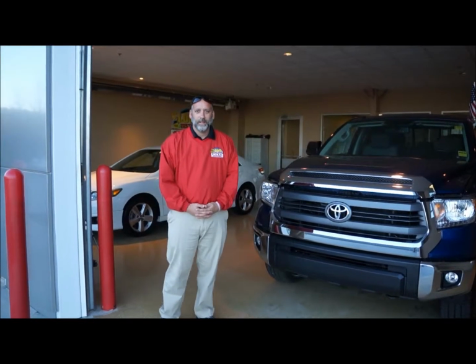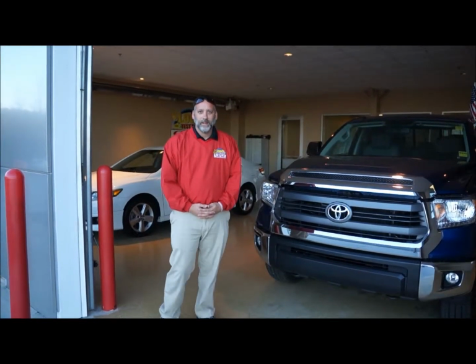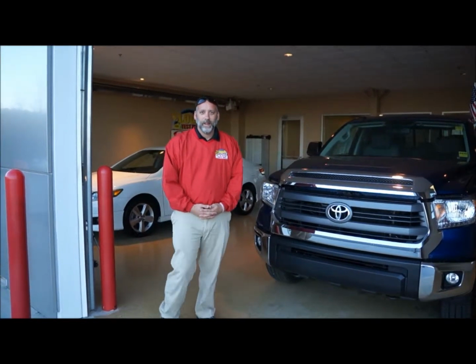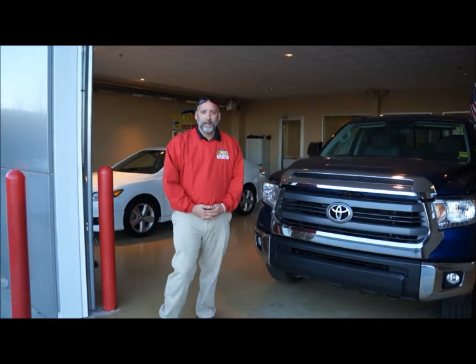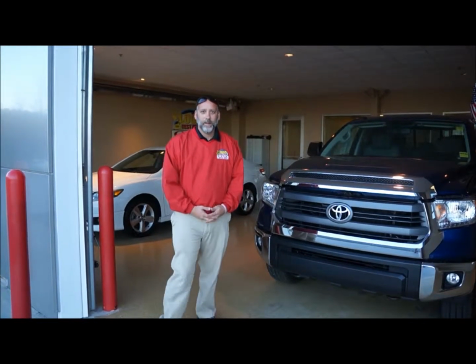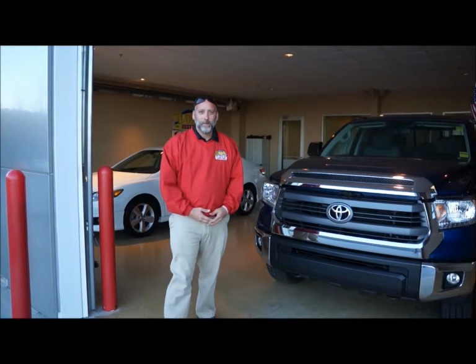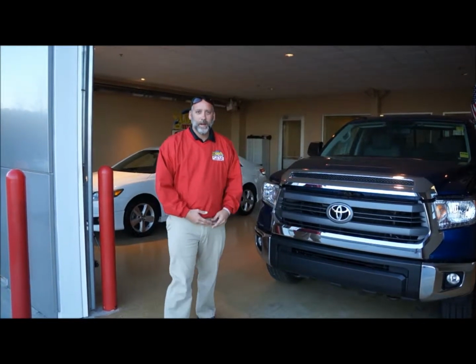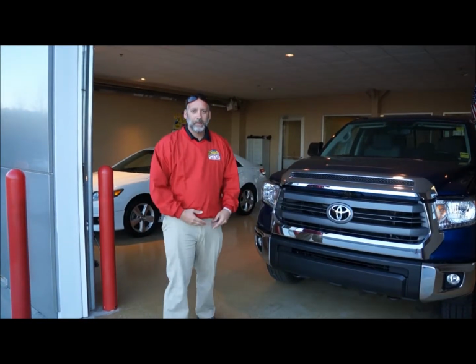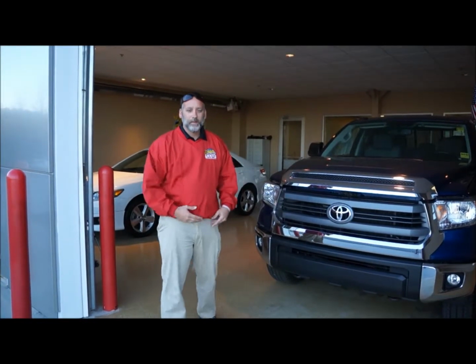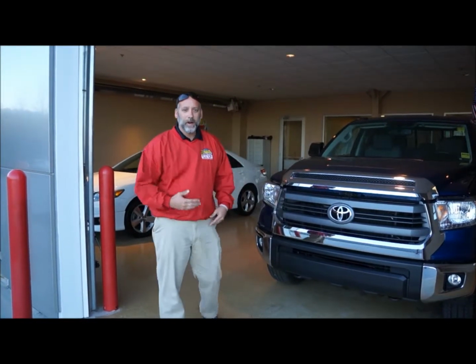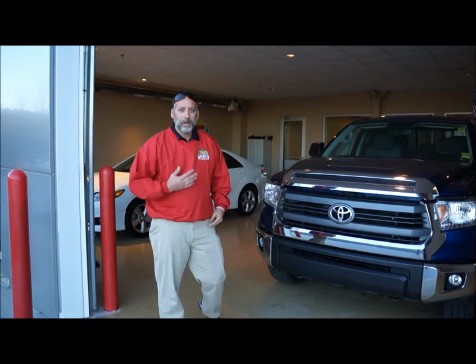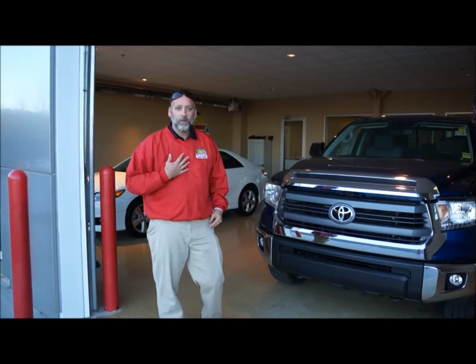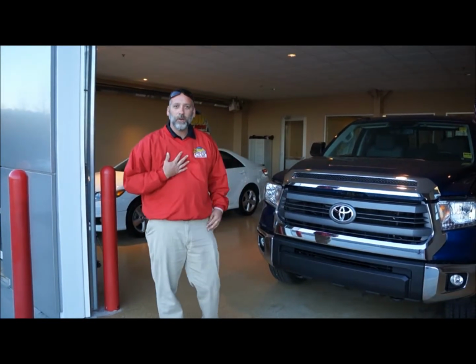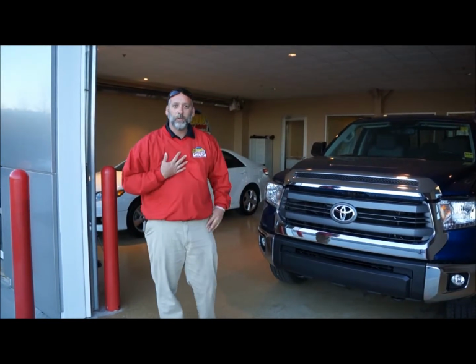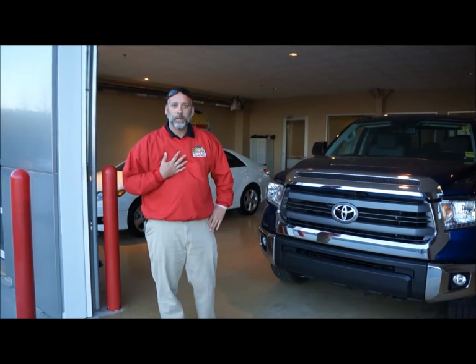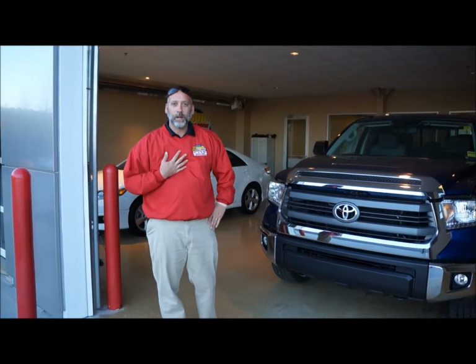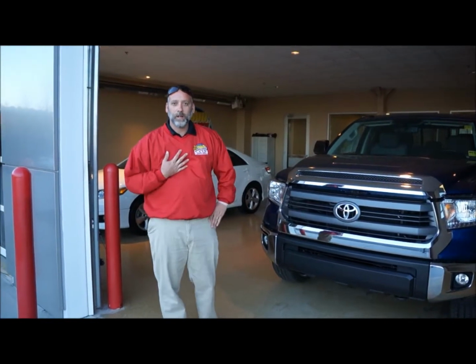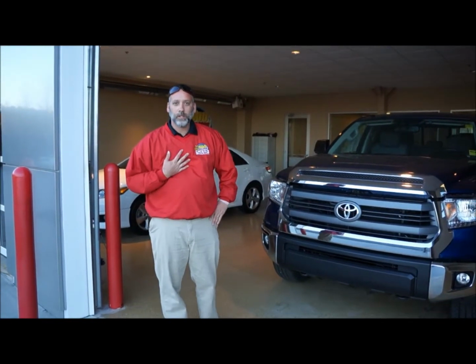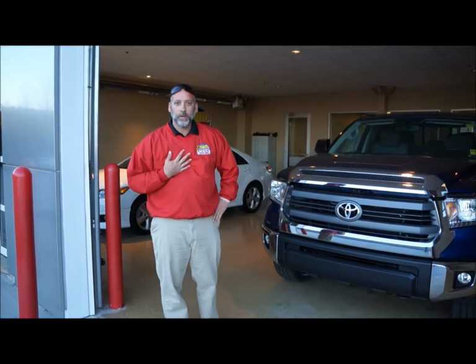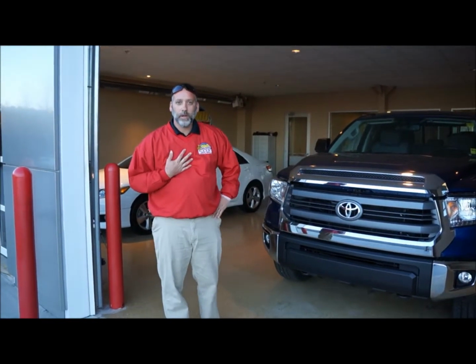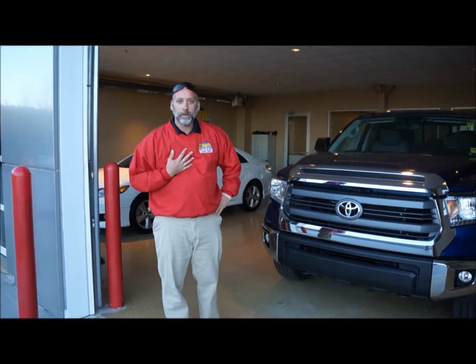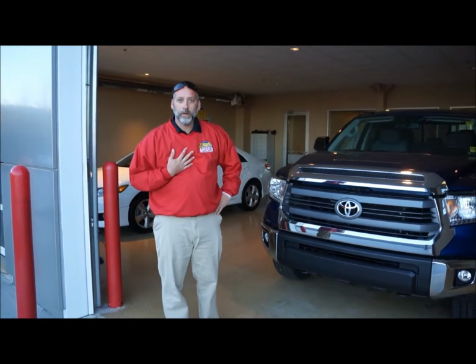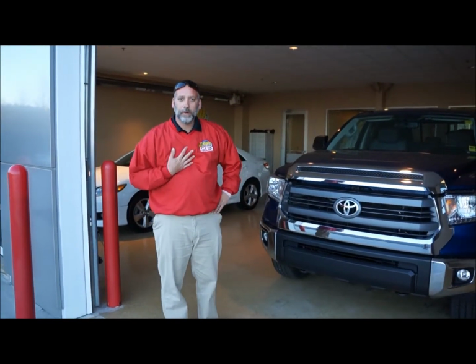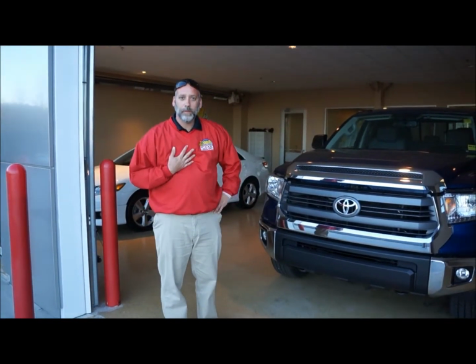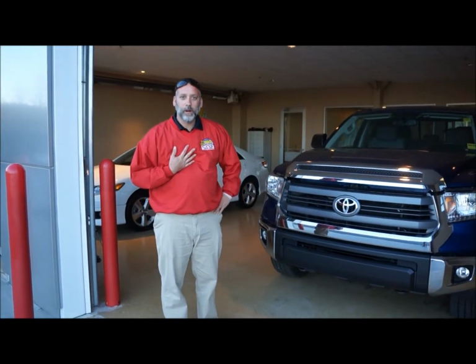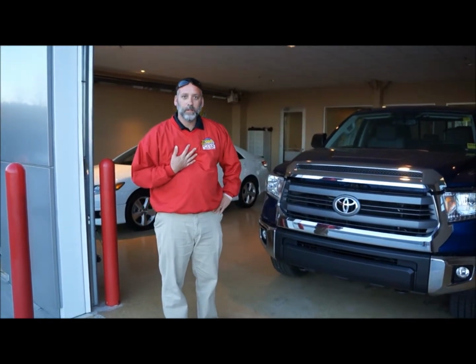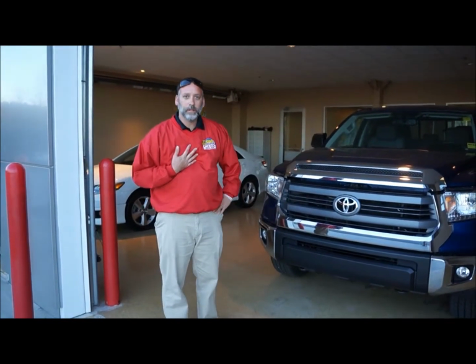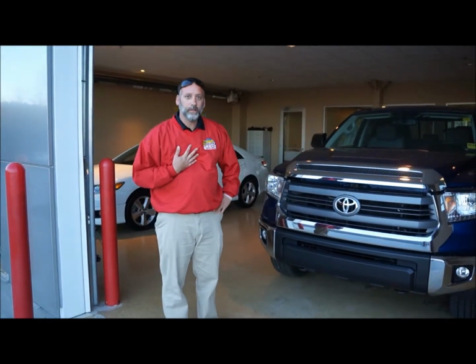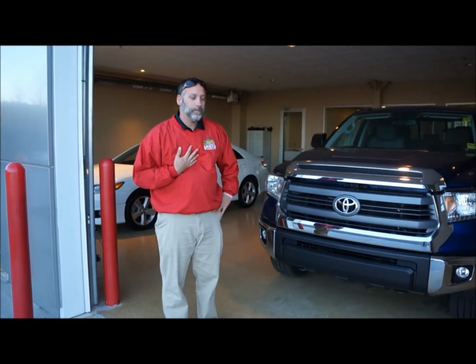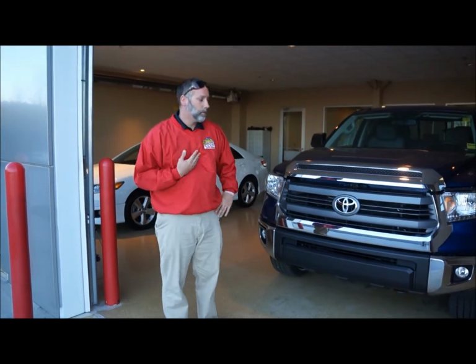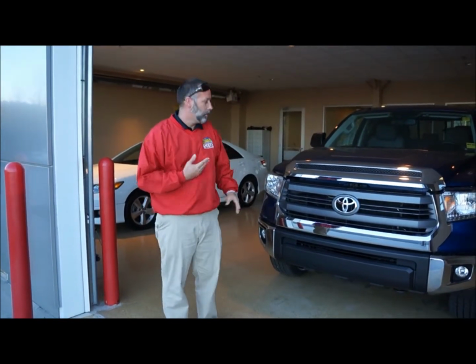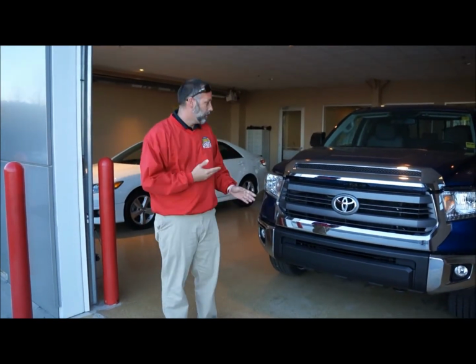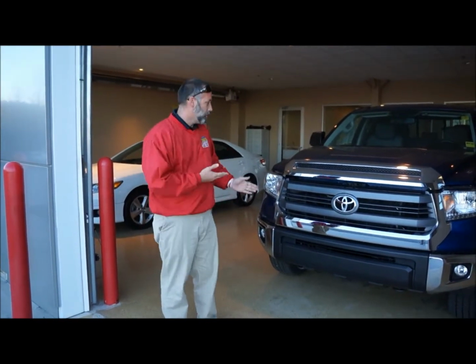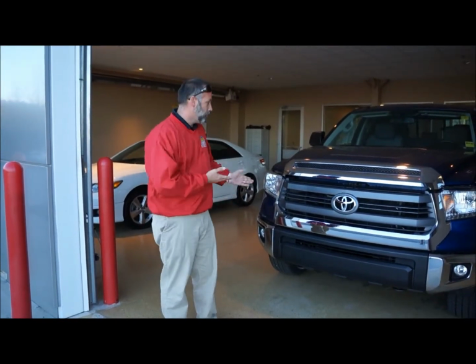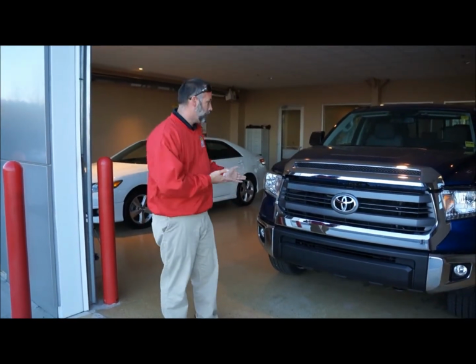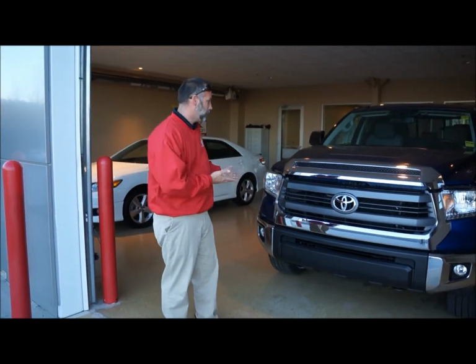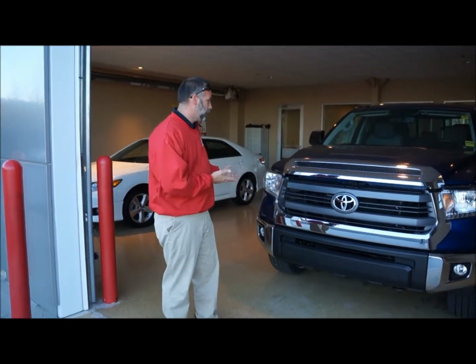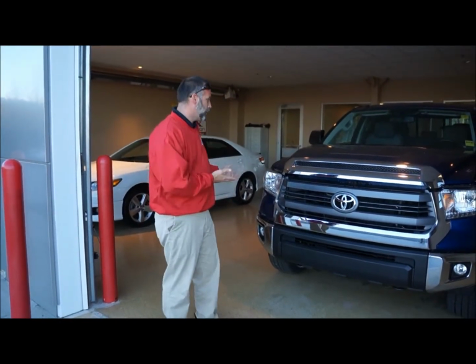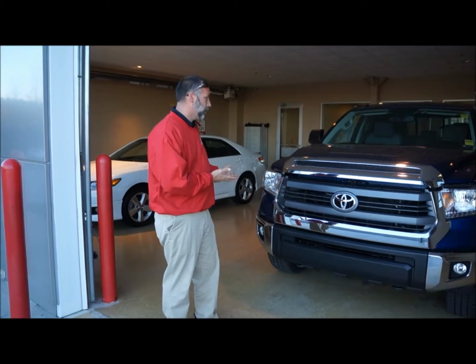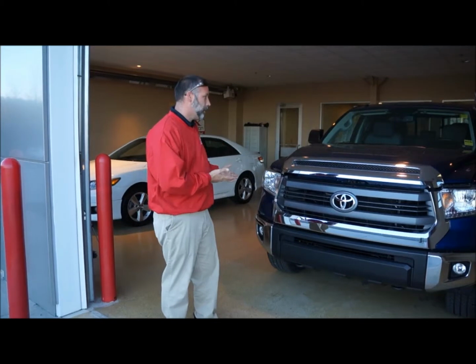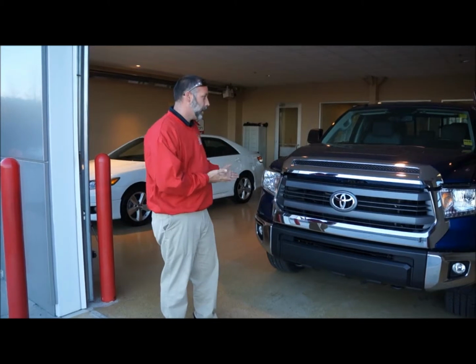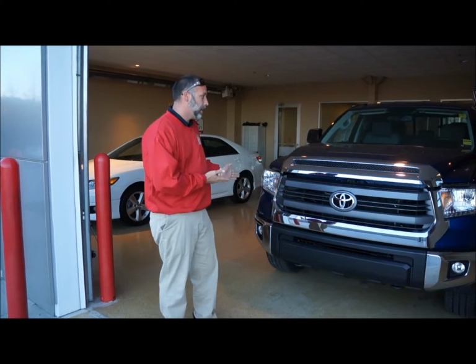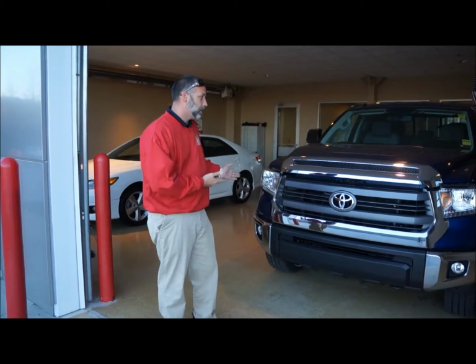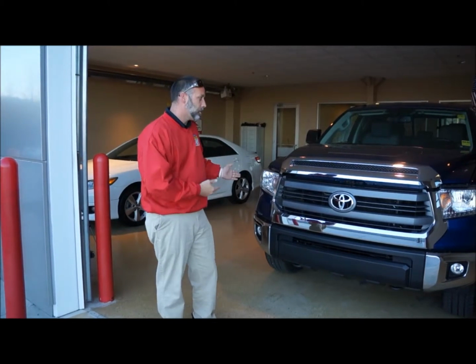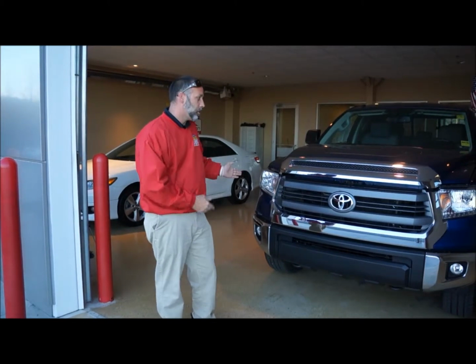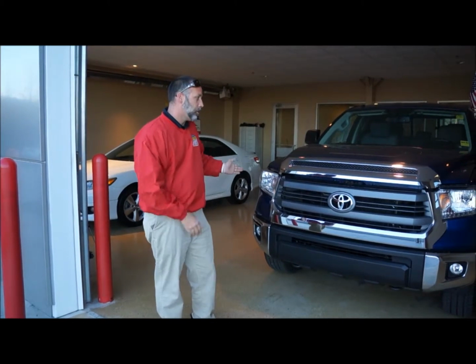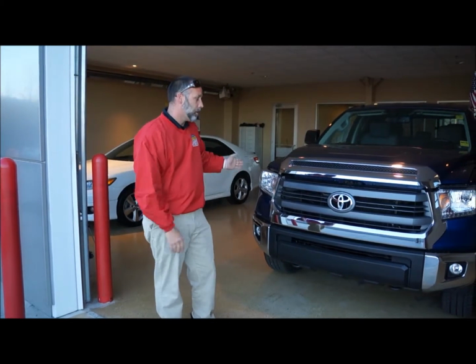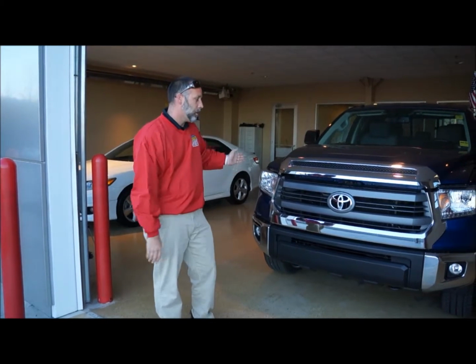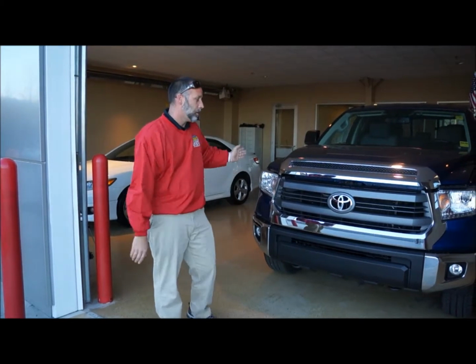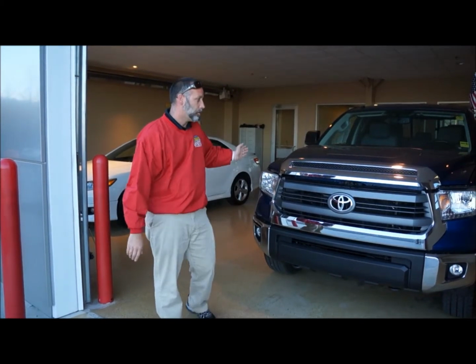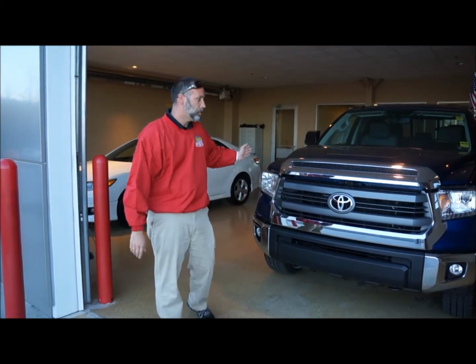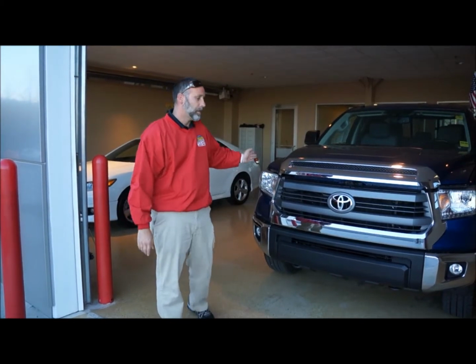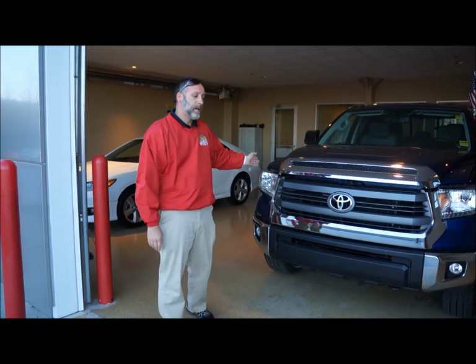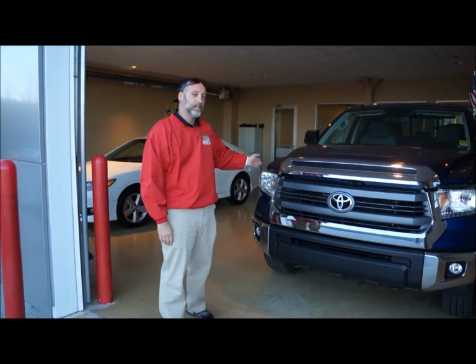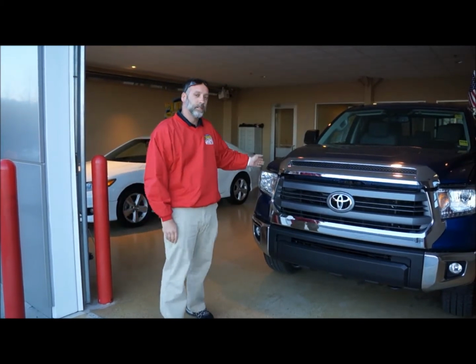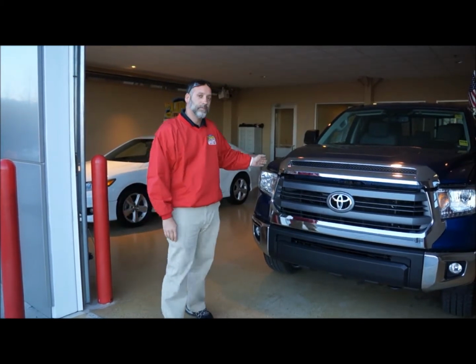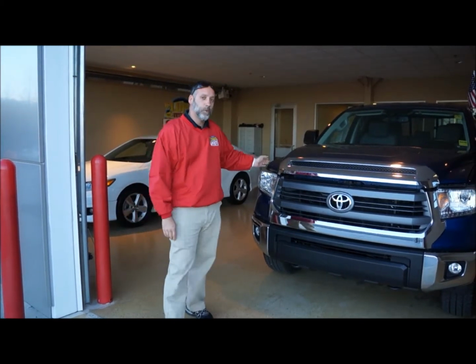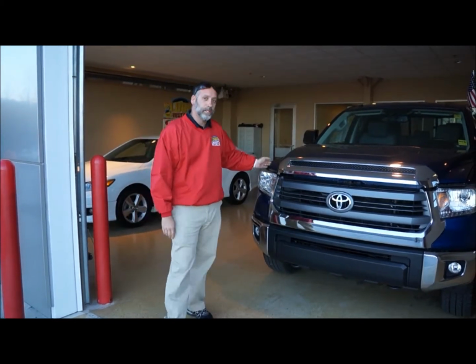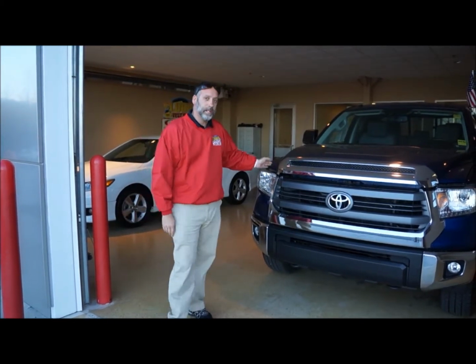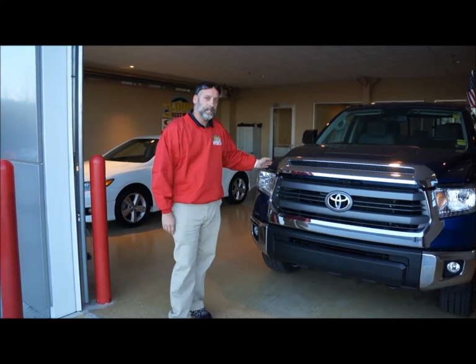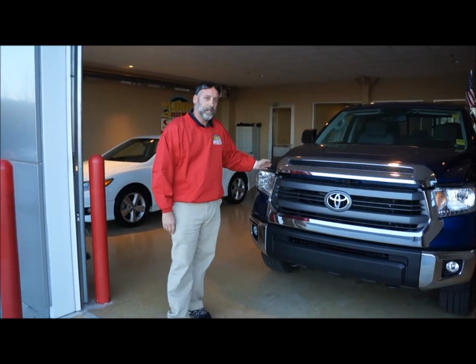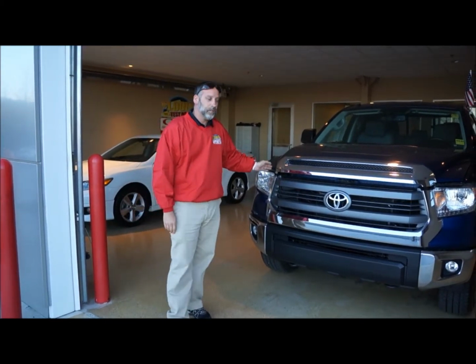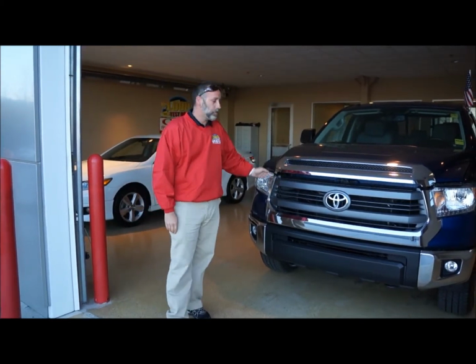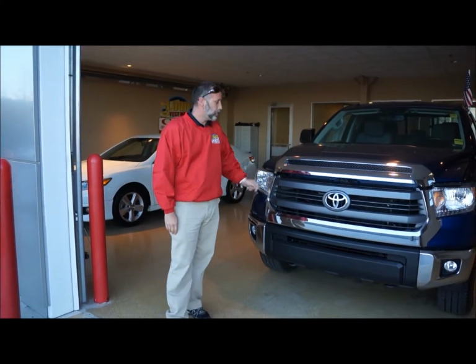Hello, my name is Michael with Cox Toyota here in Burlington. What I'm showing you today is our 2014 Tundra.